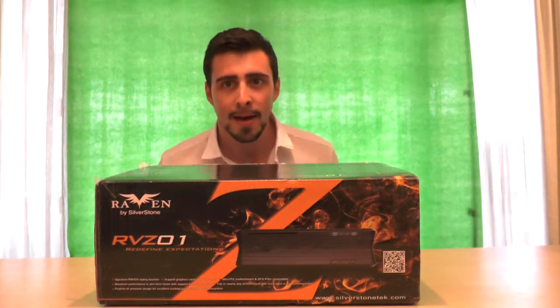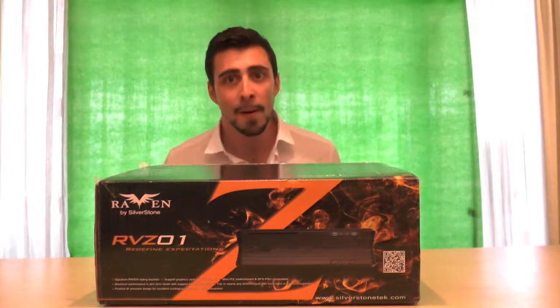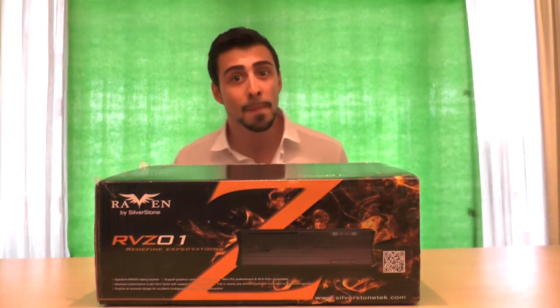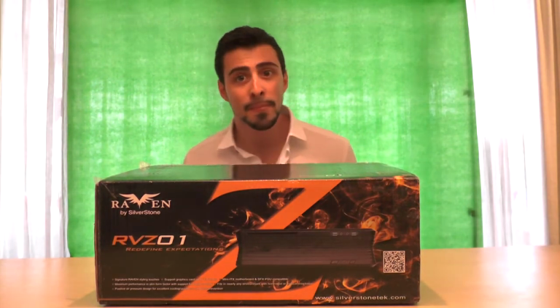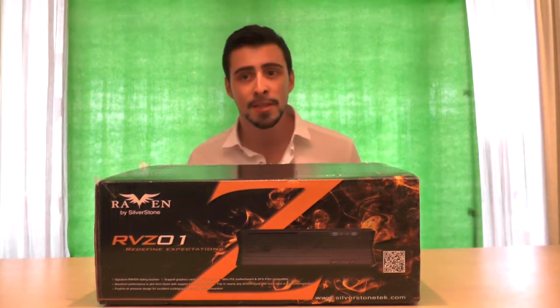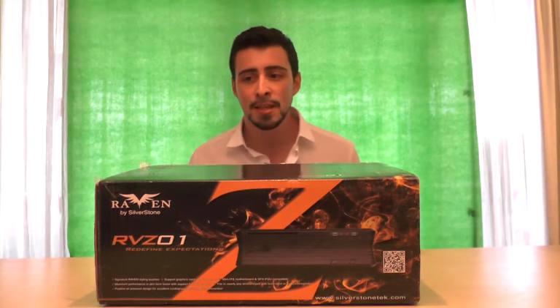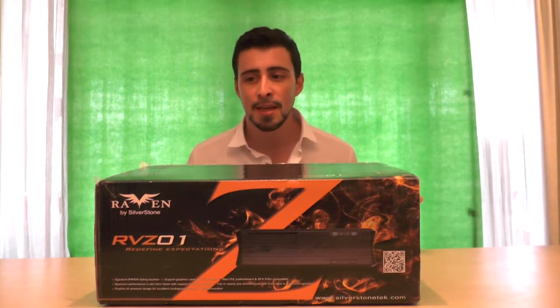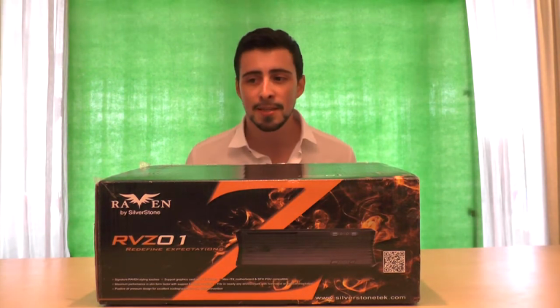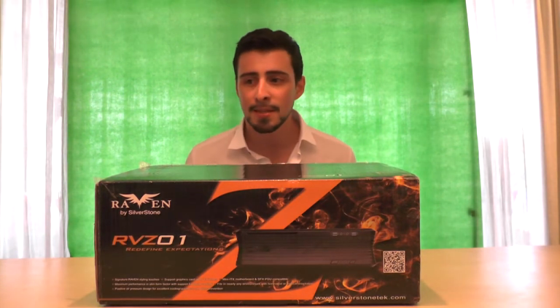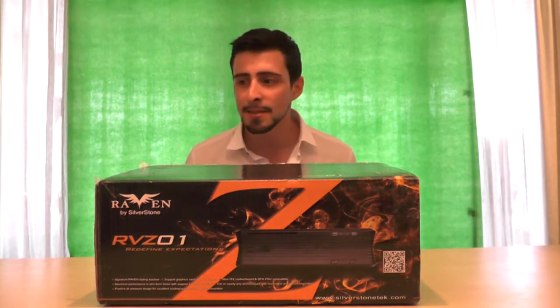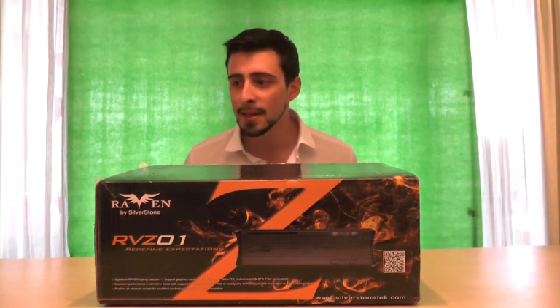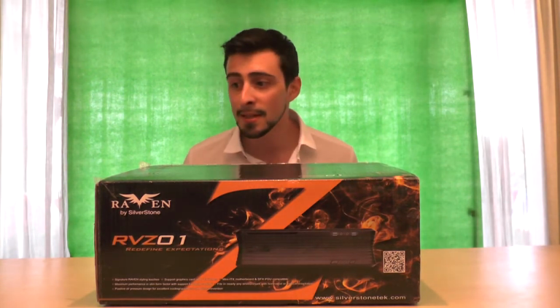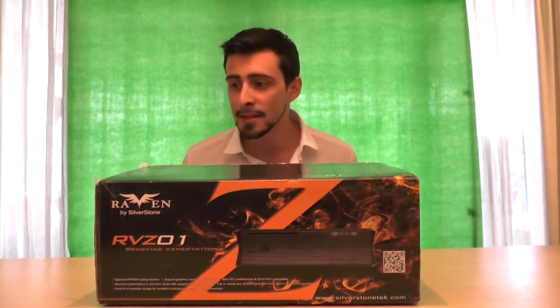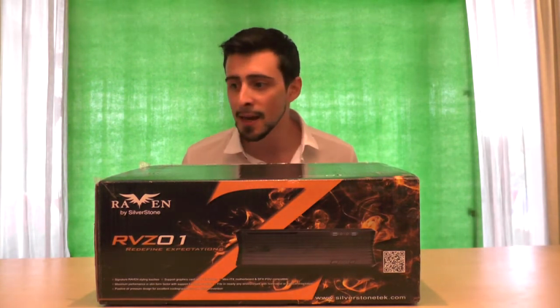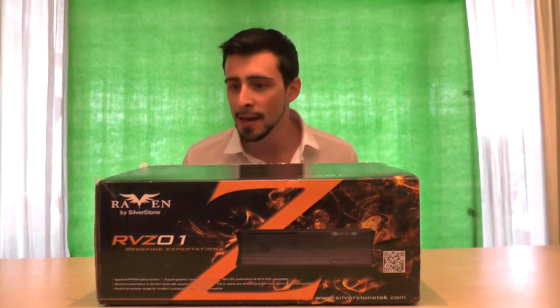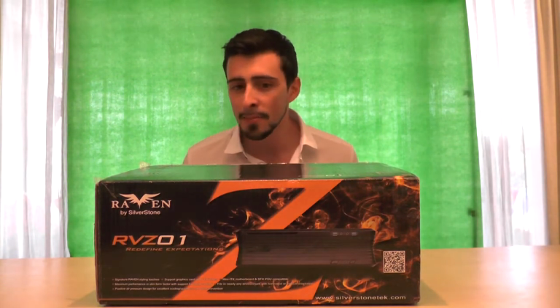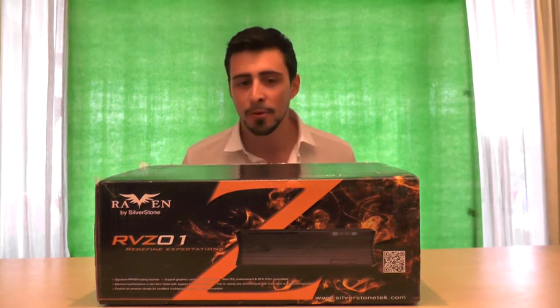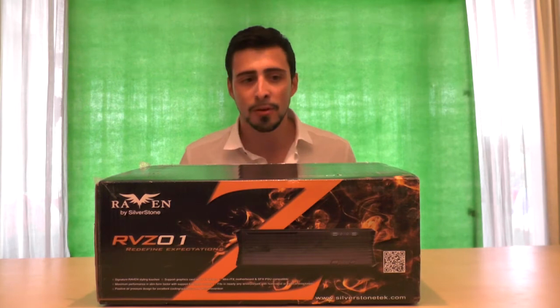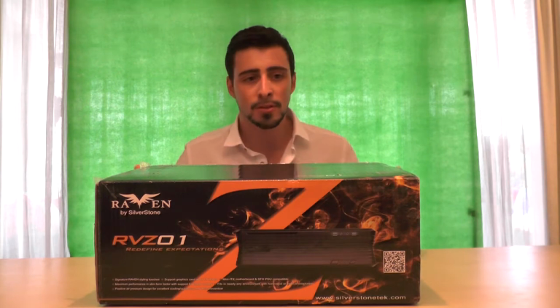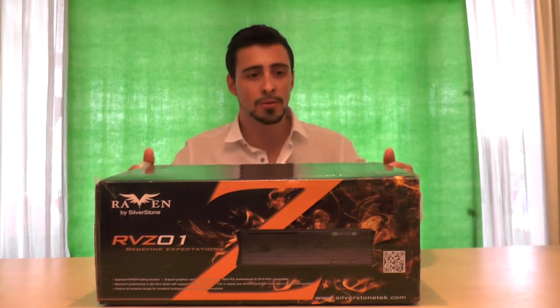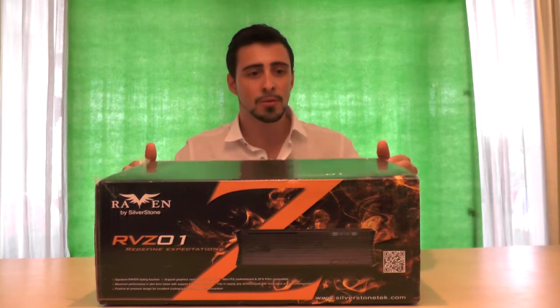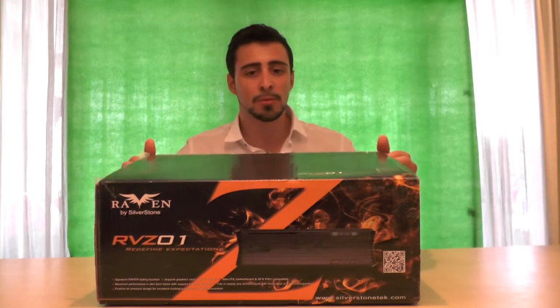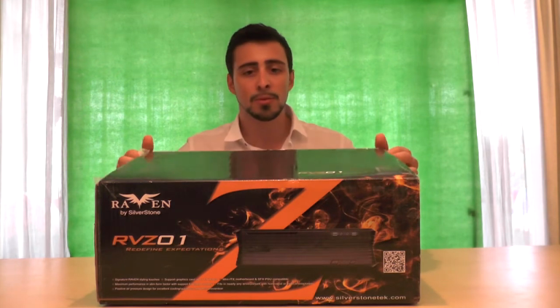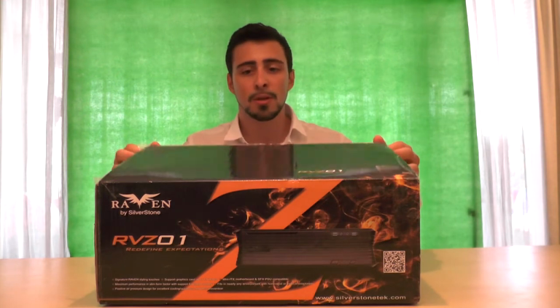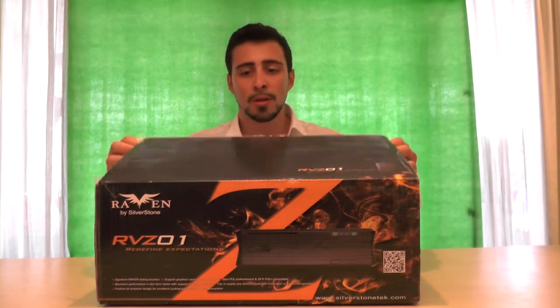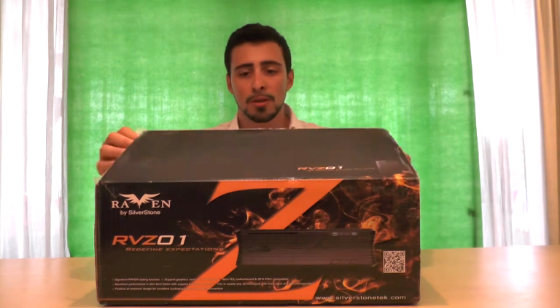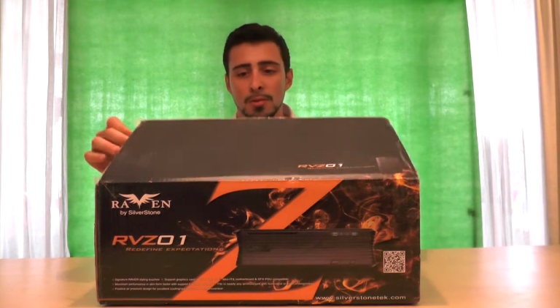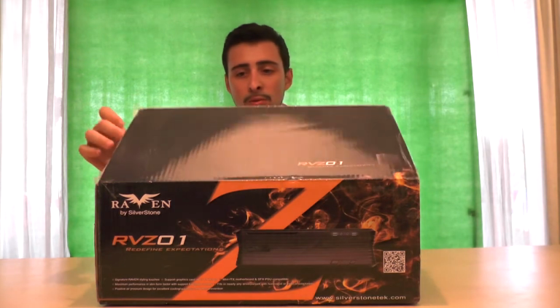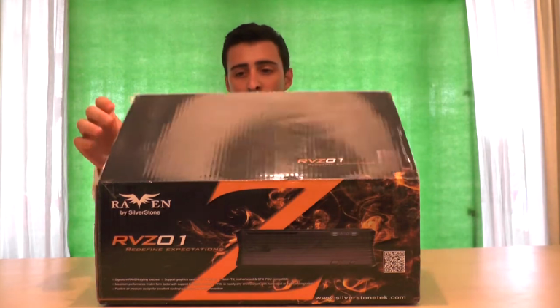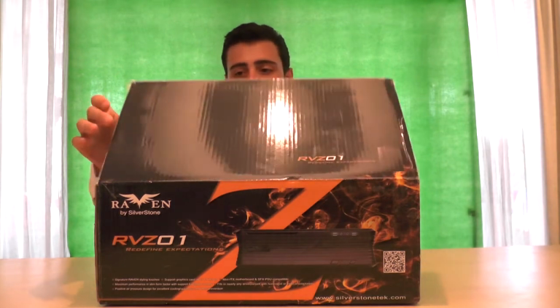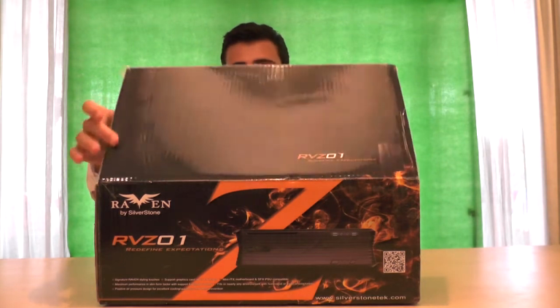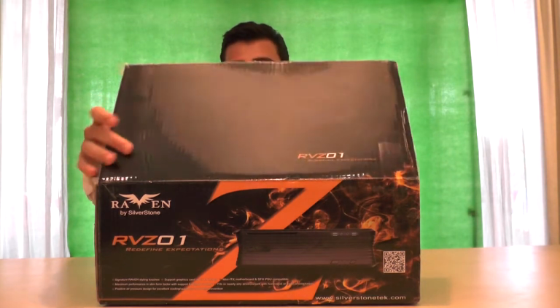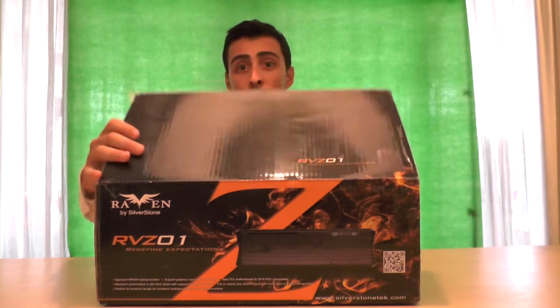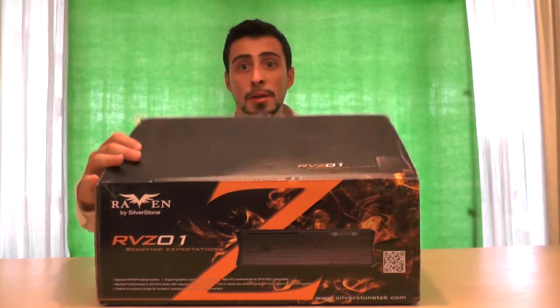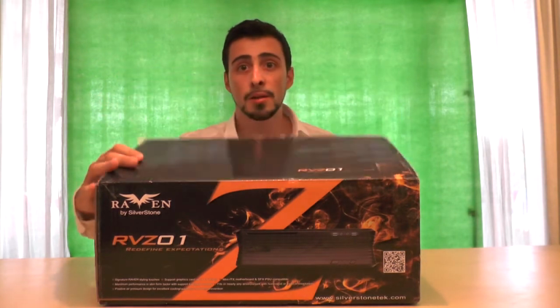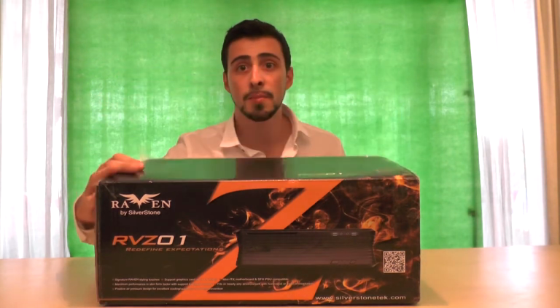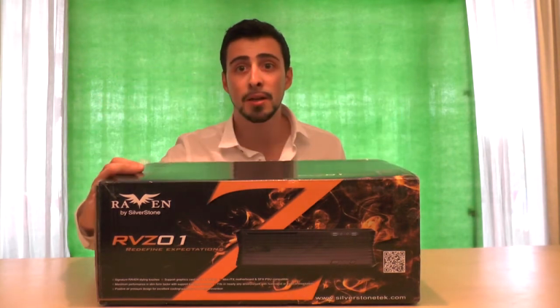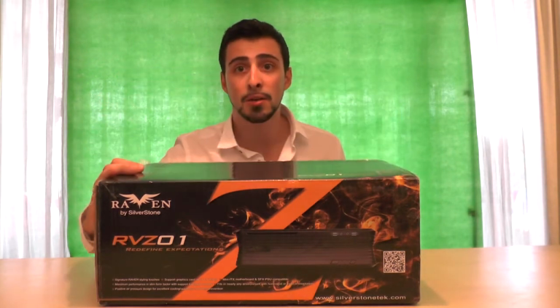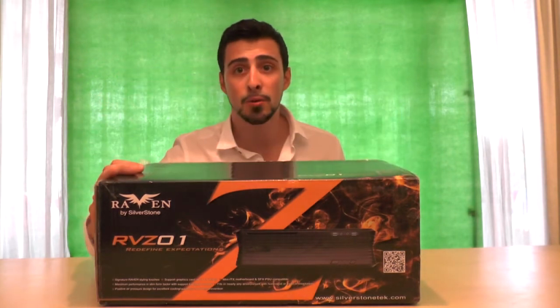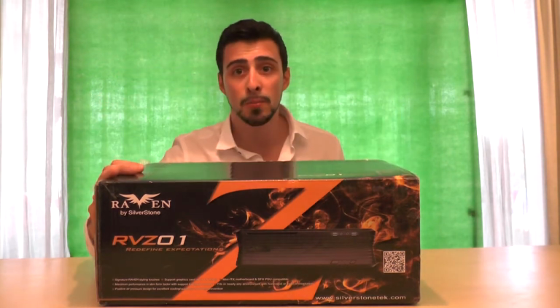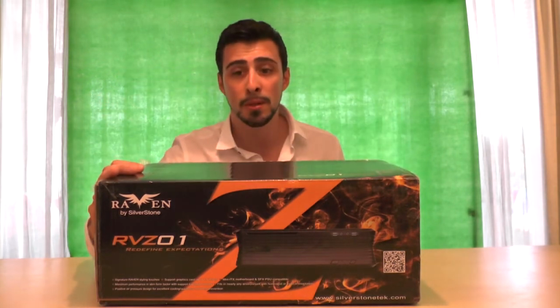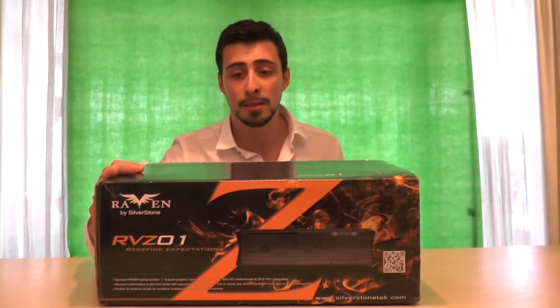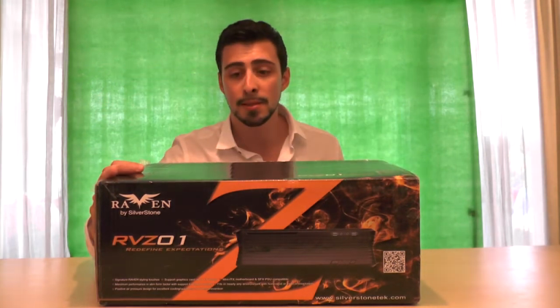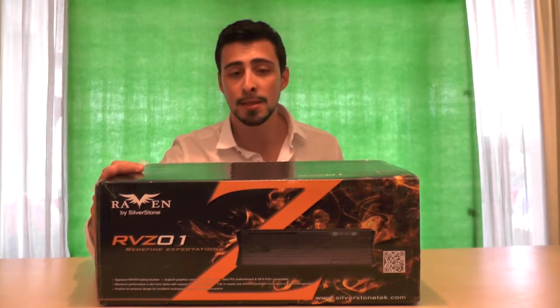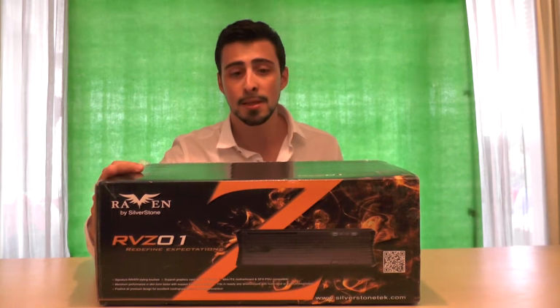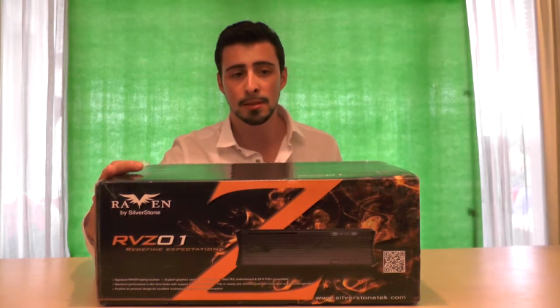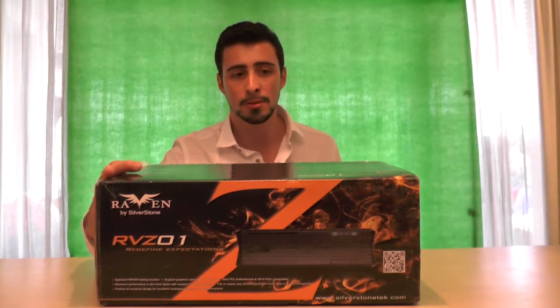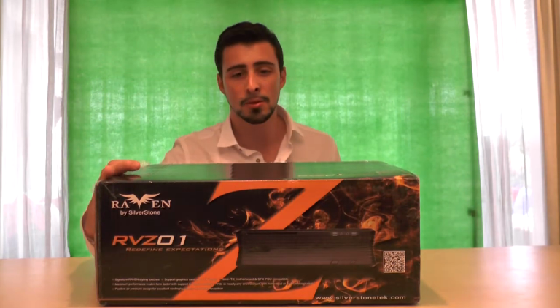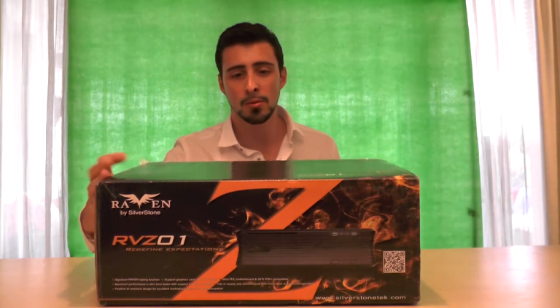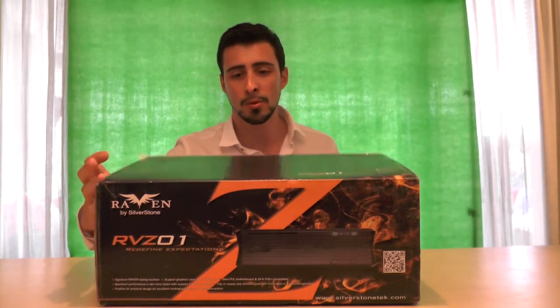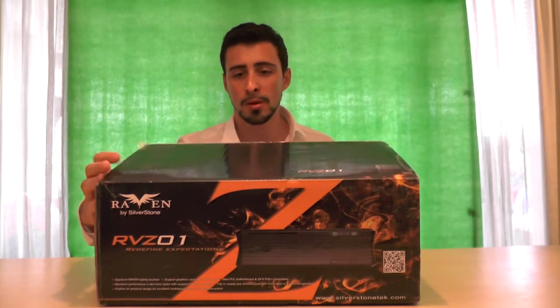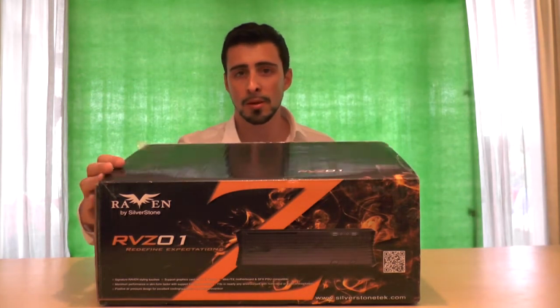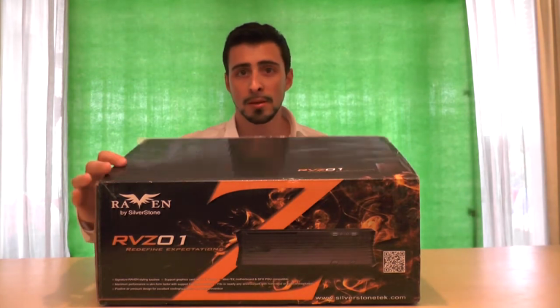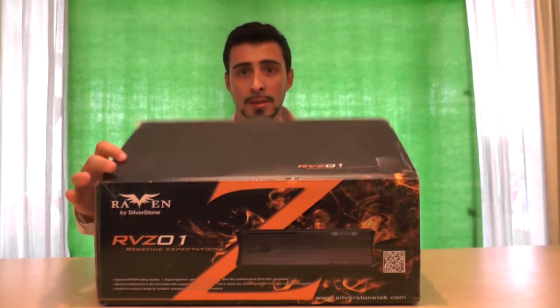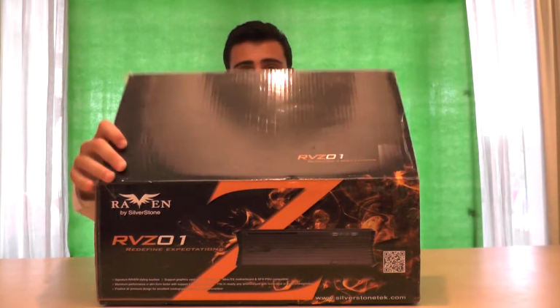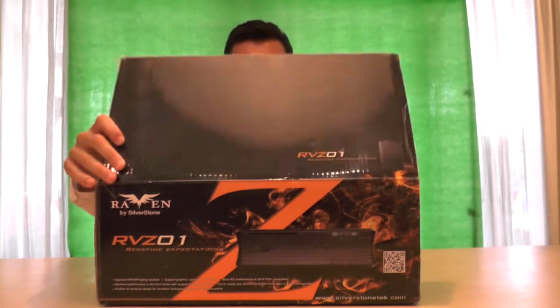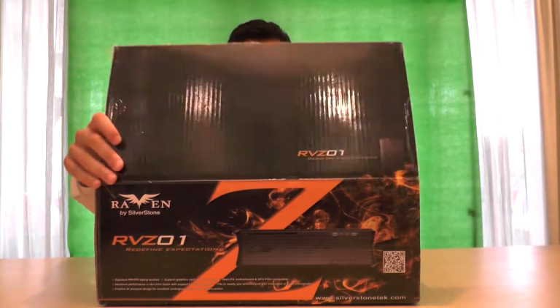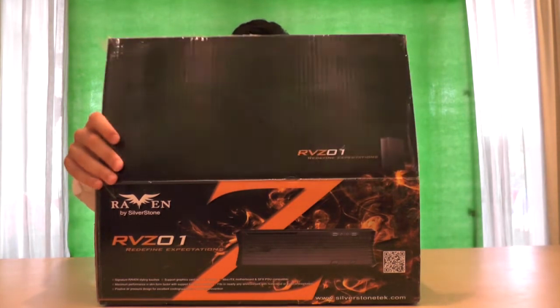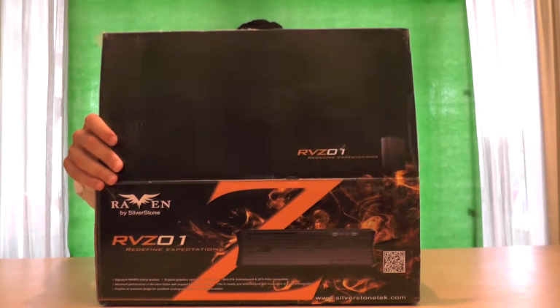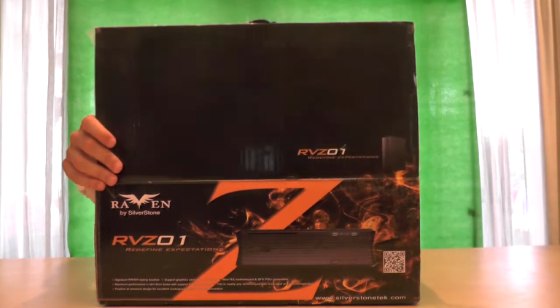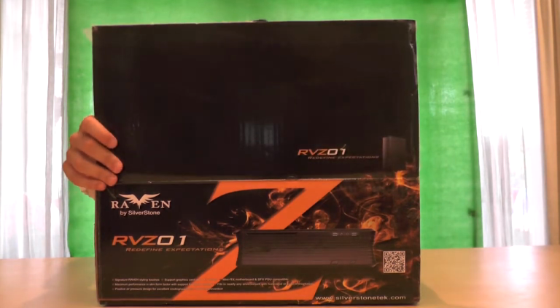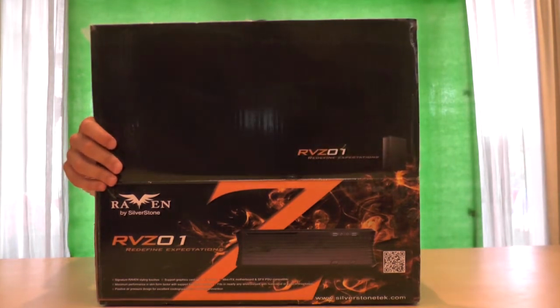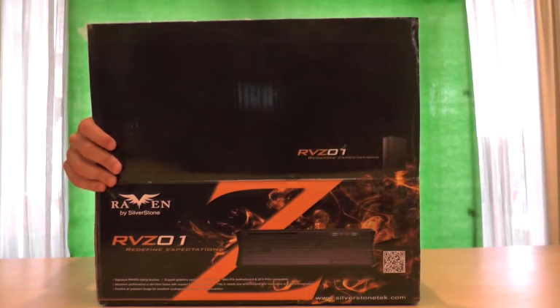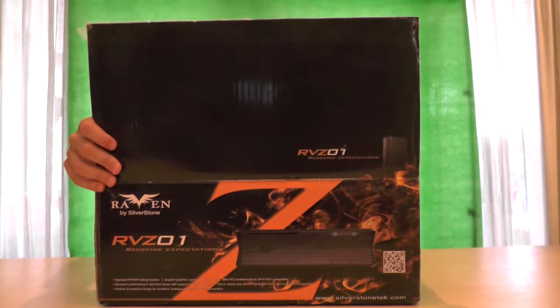This is the case I am going to use to build my new PC, so let's have a closer look.